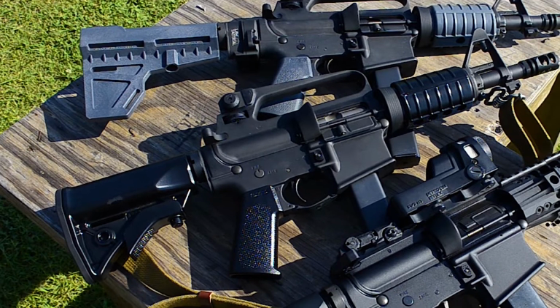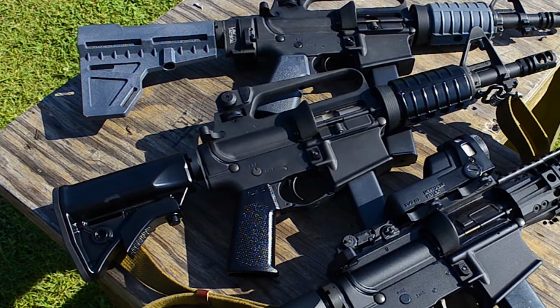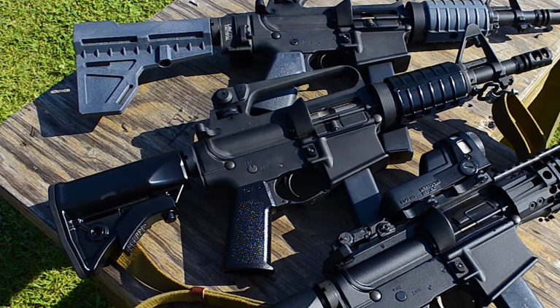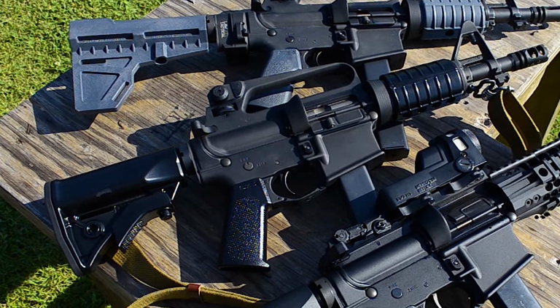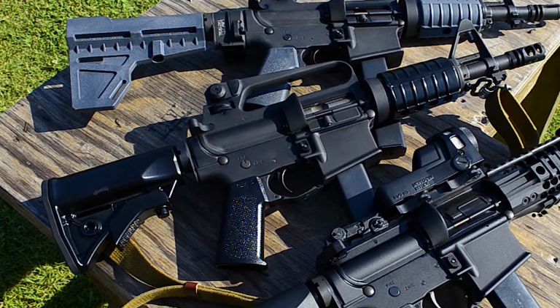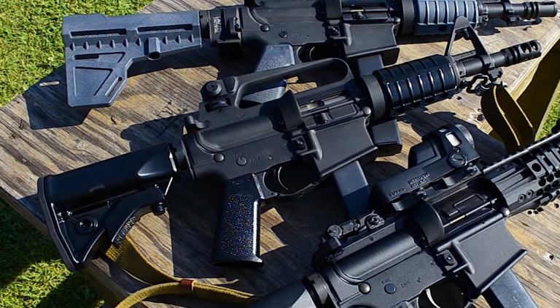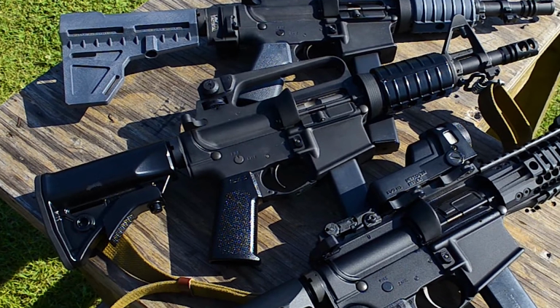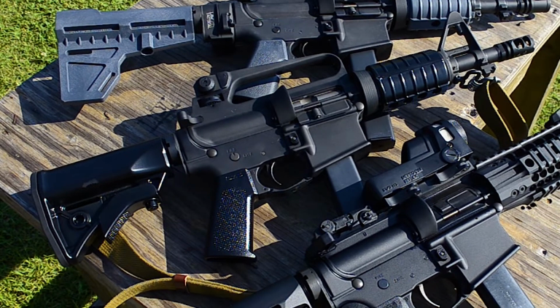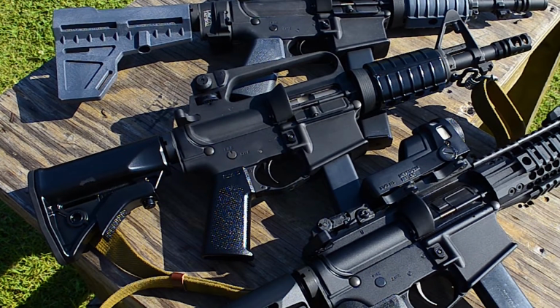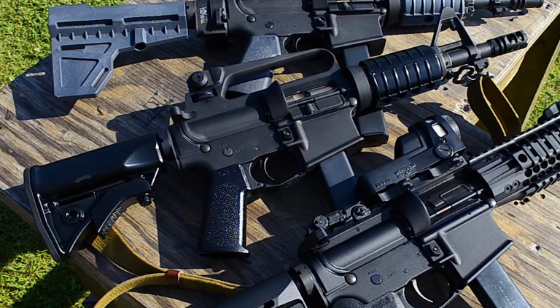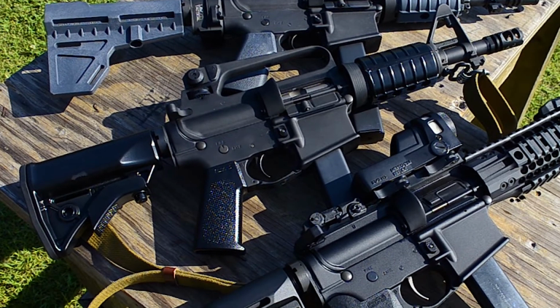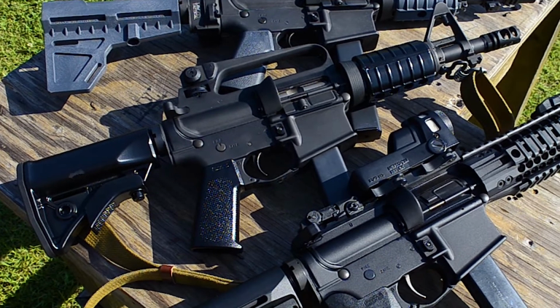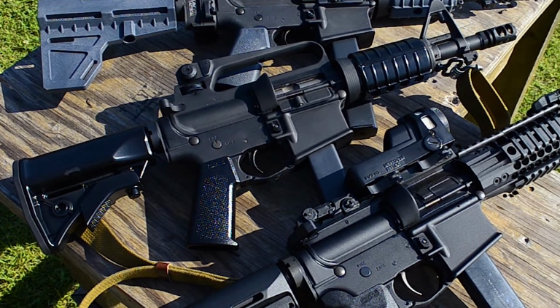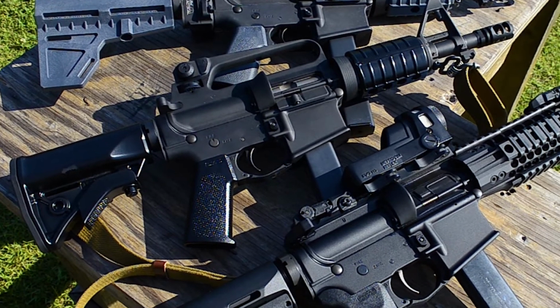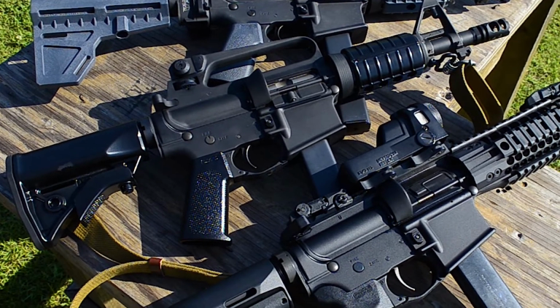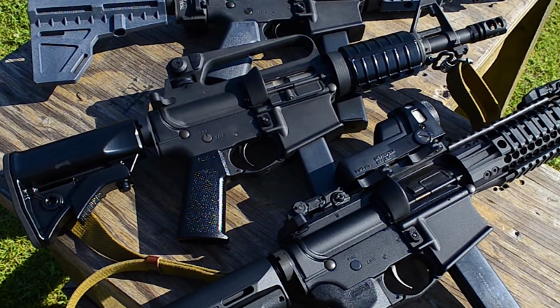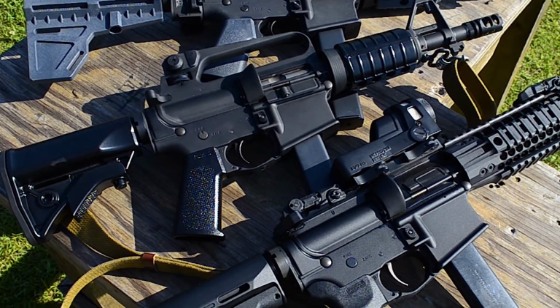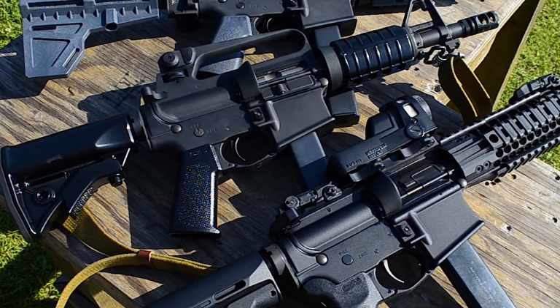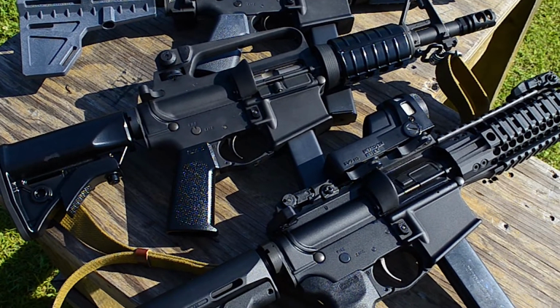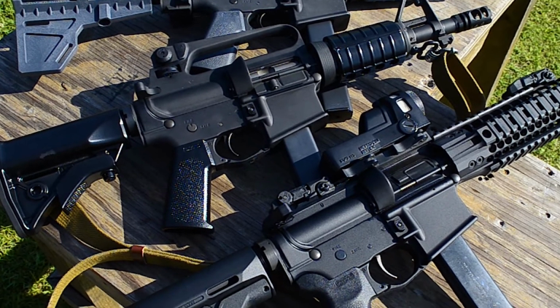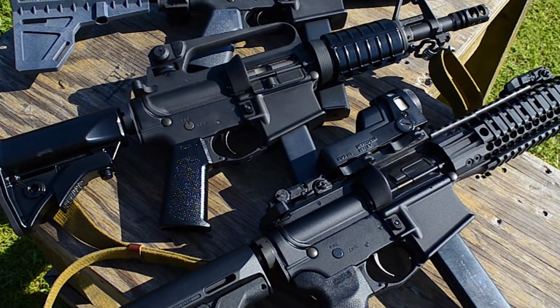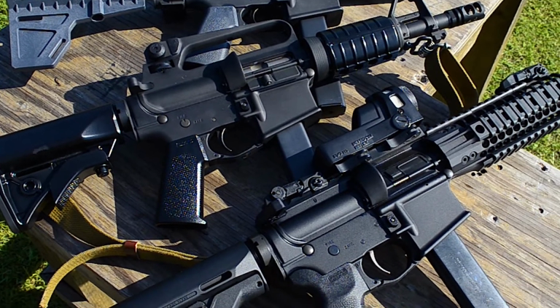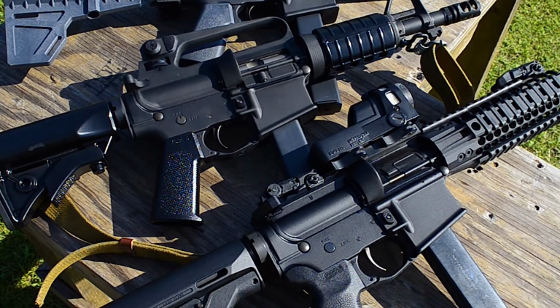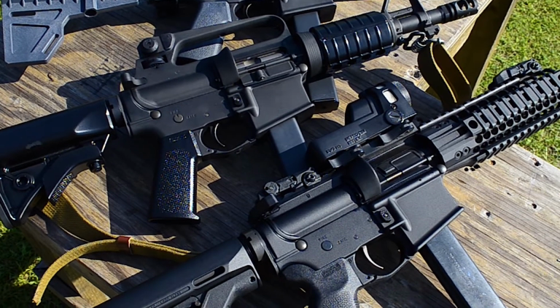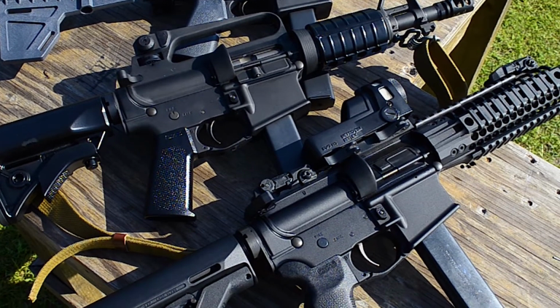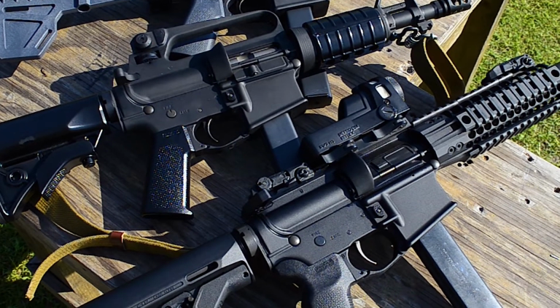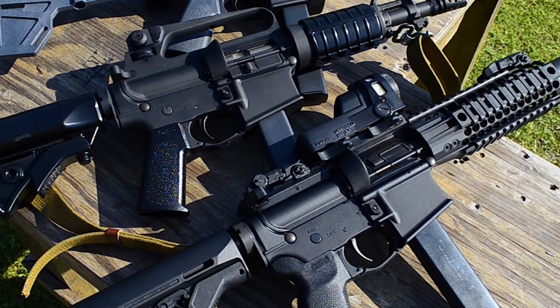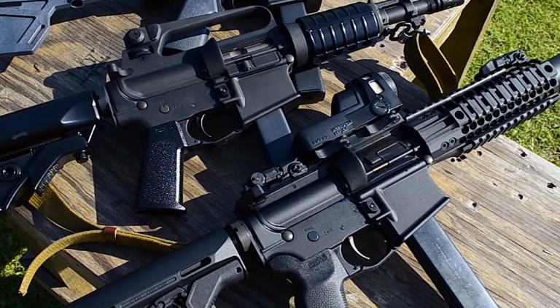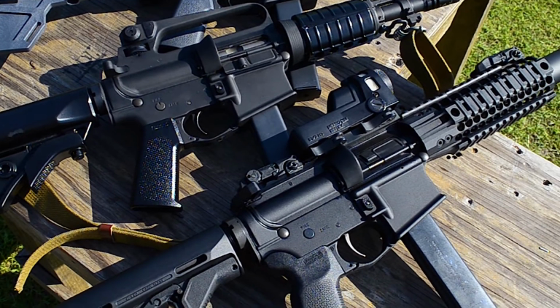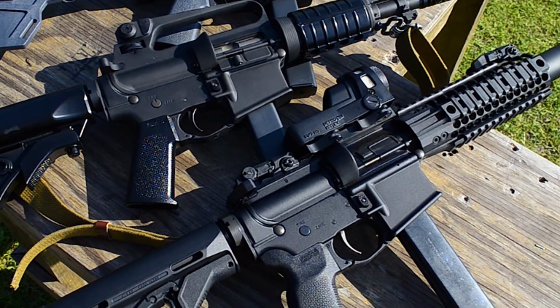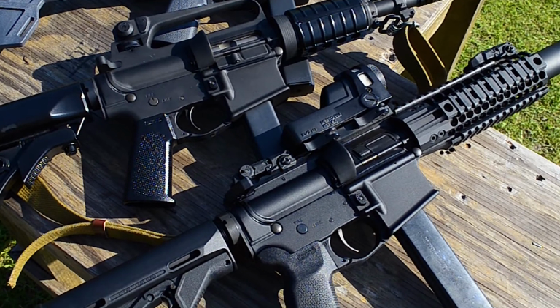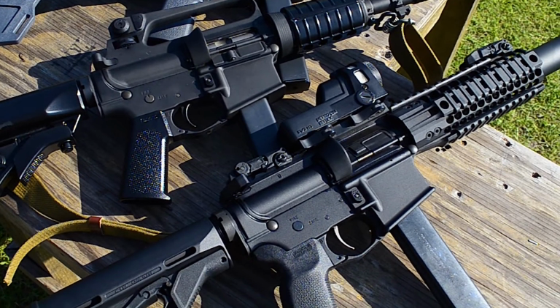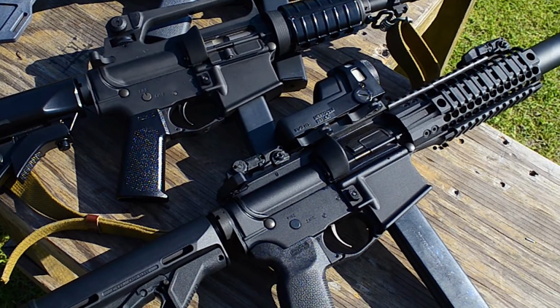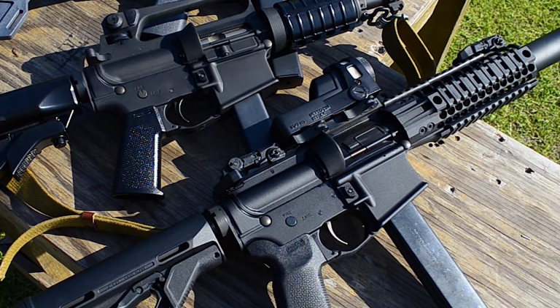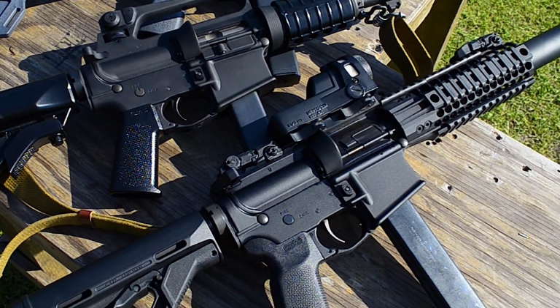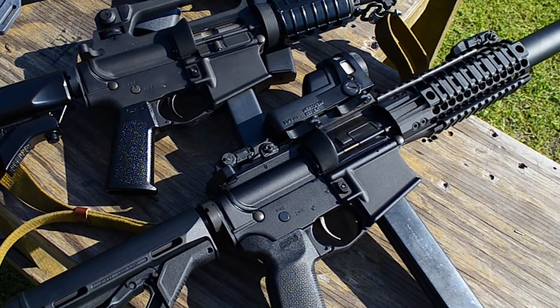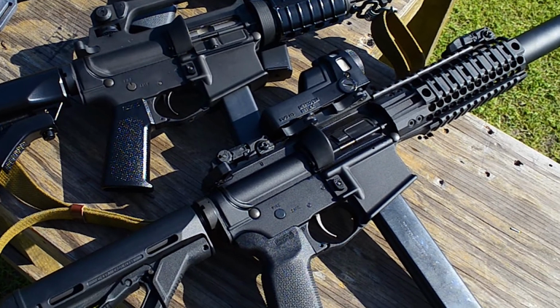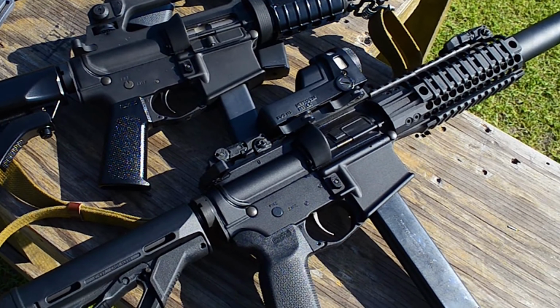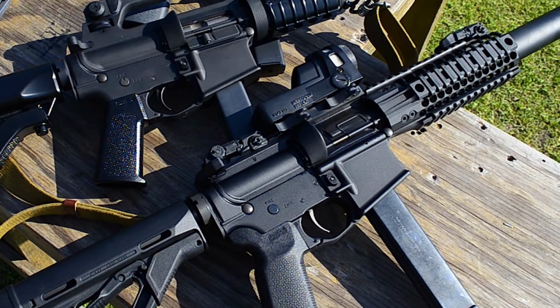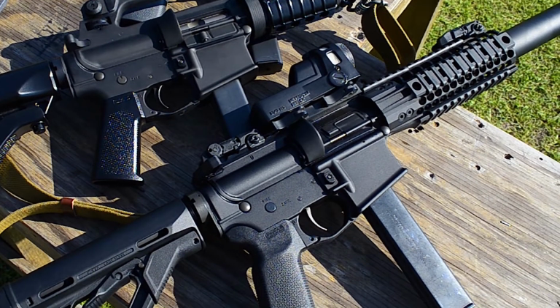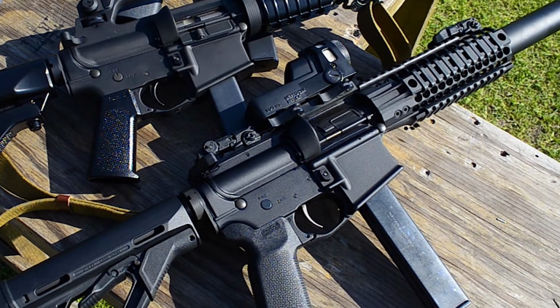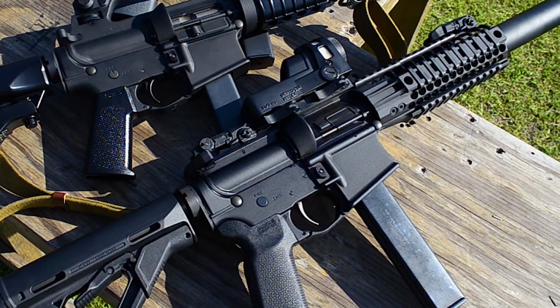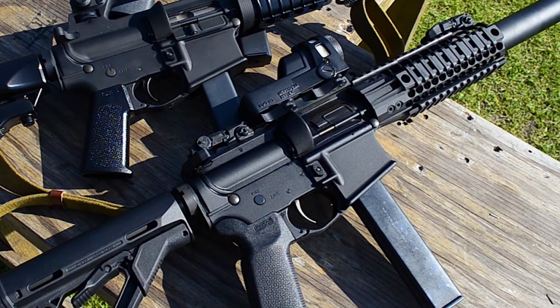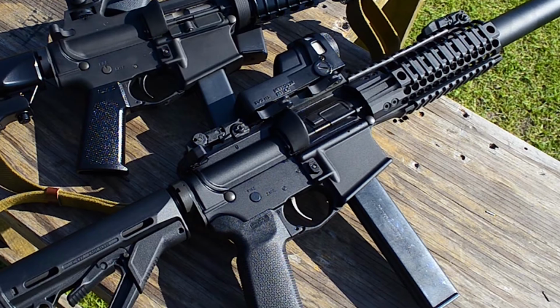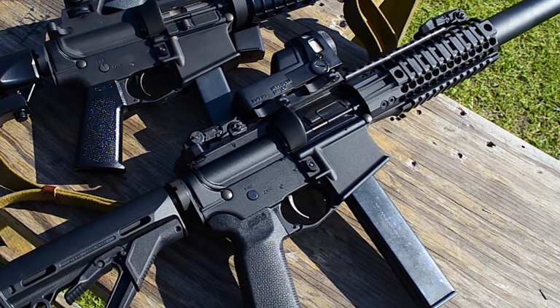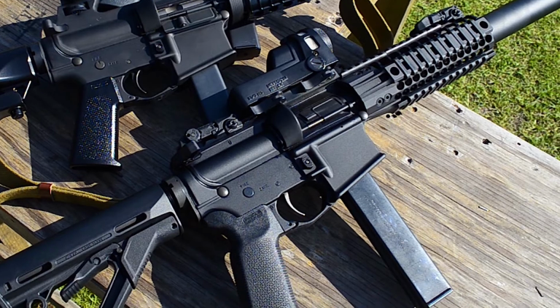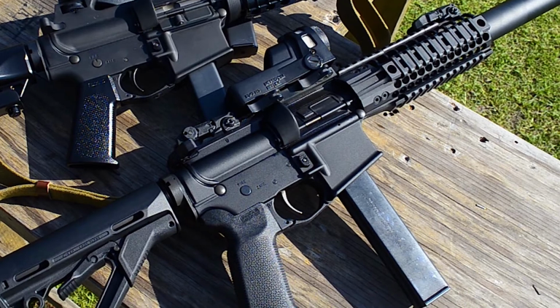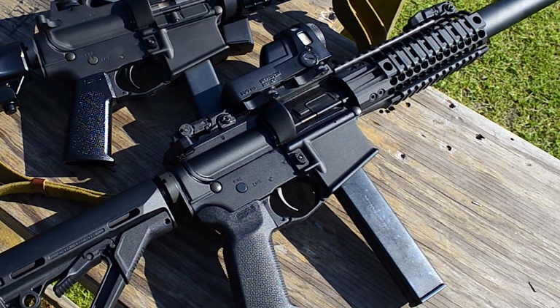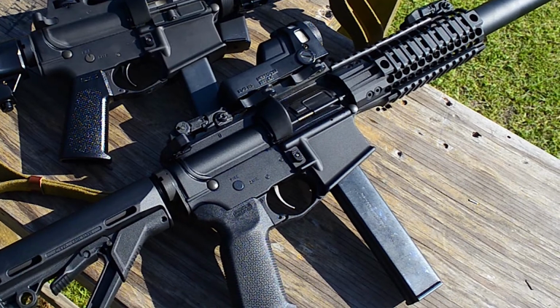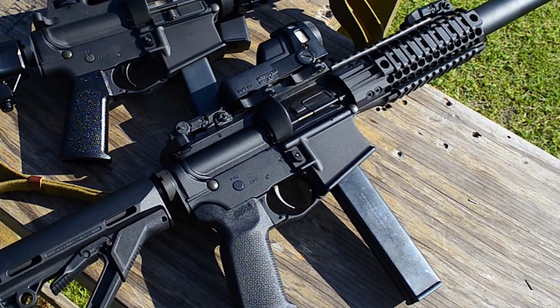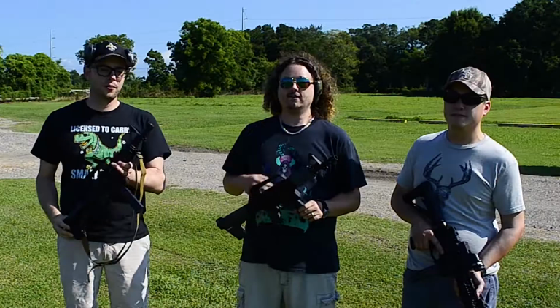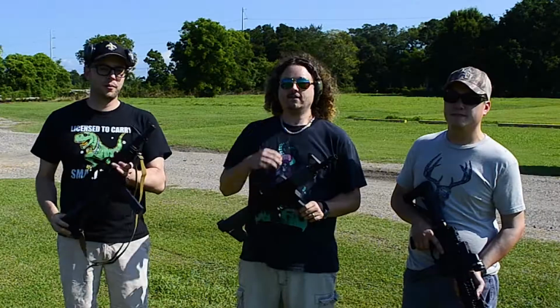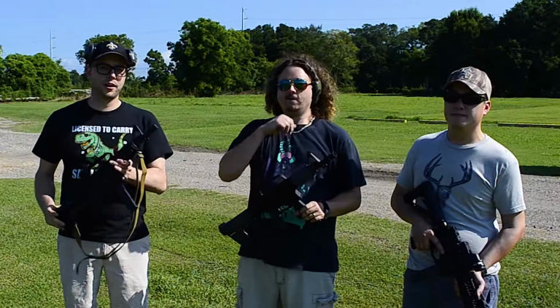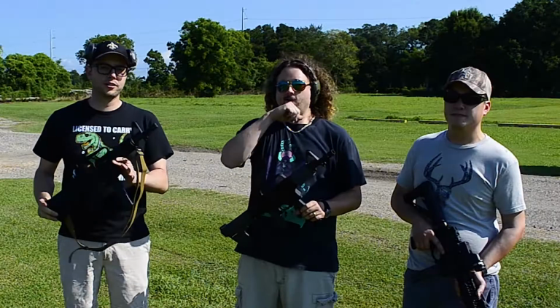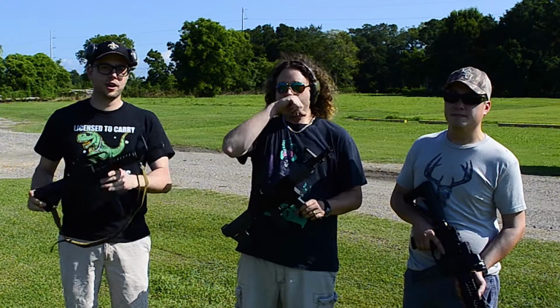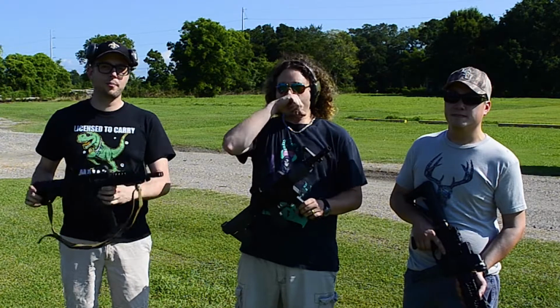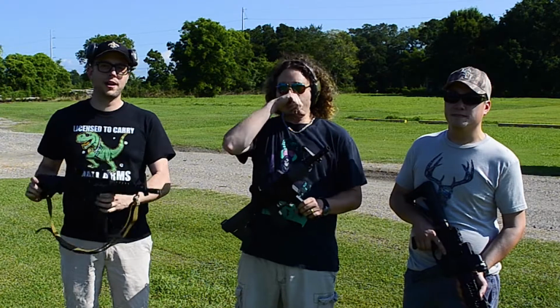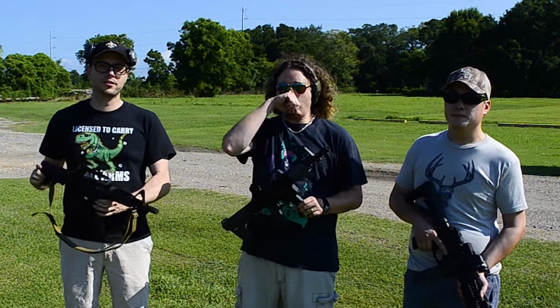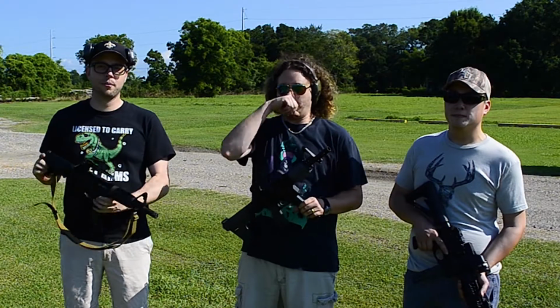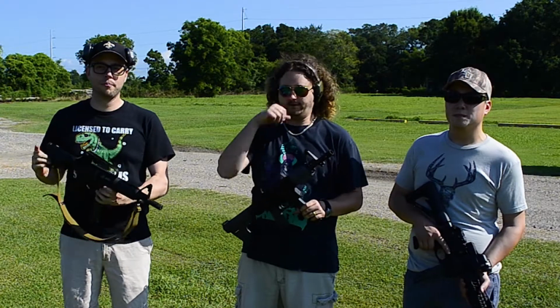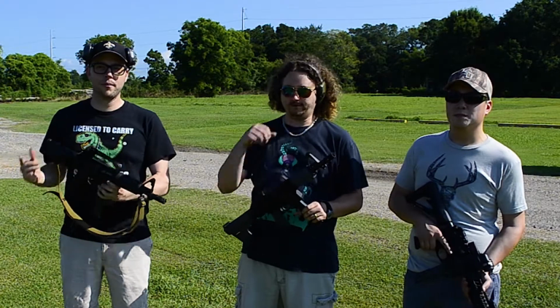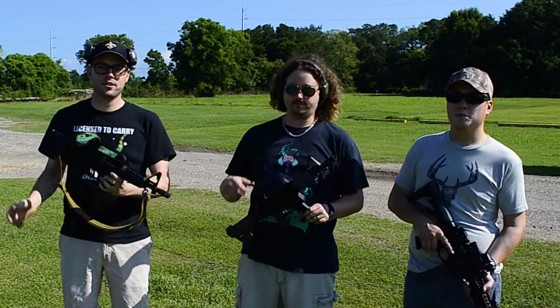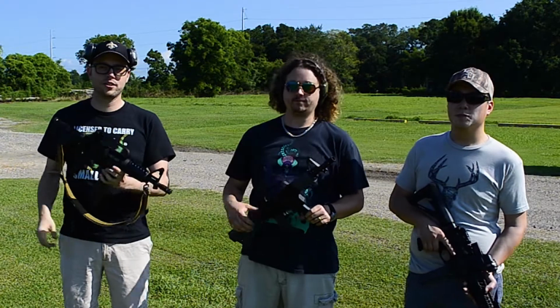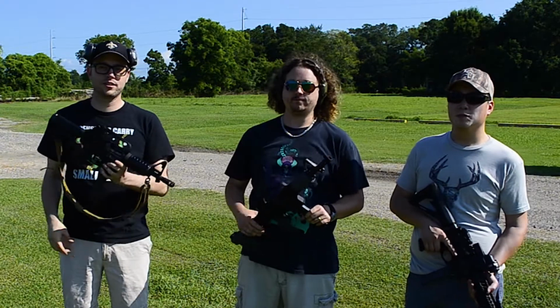Hey, it's Ryan, Chris, Tony from Shootwise. Today we got a three gun video. We're going to talk about some midgets.